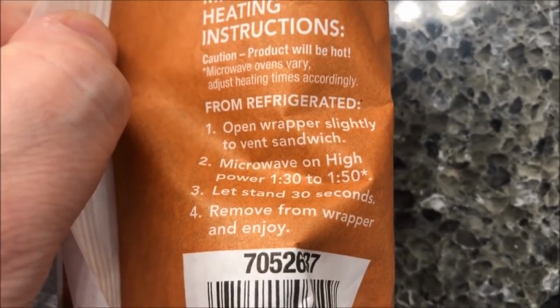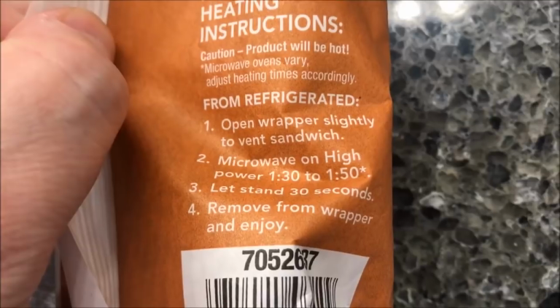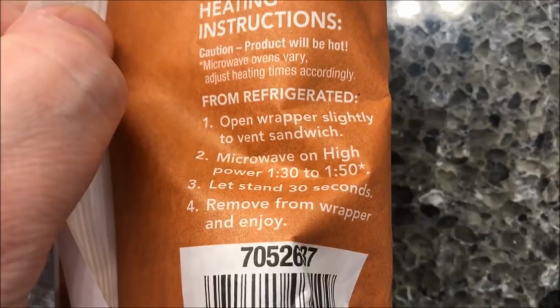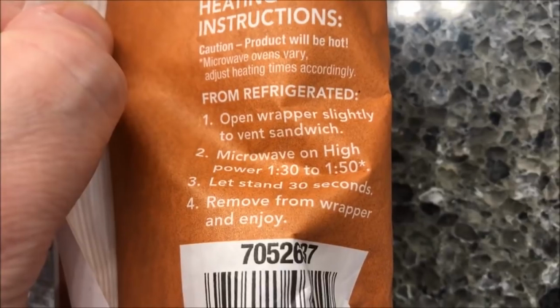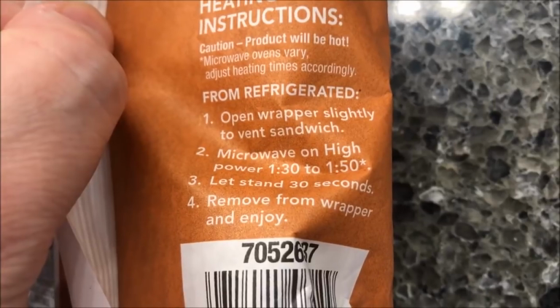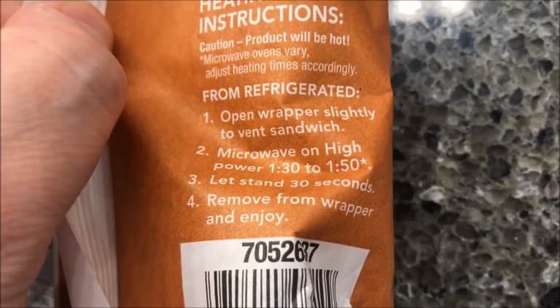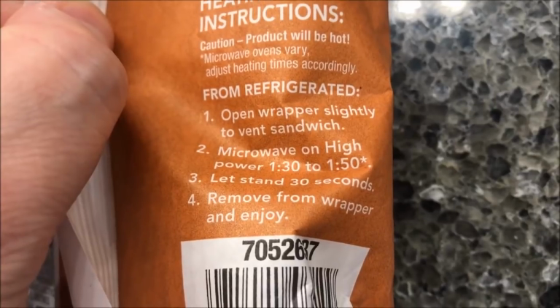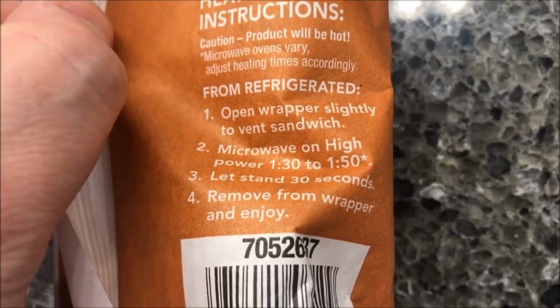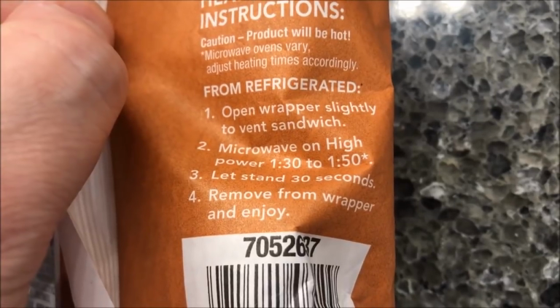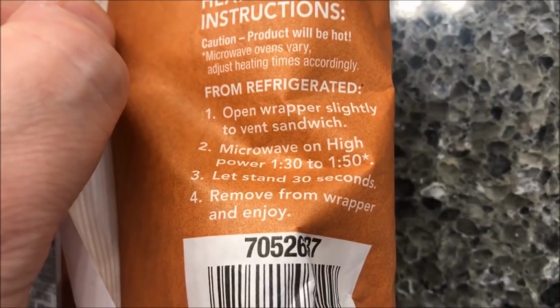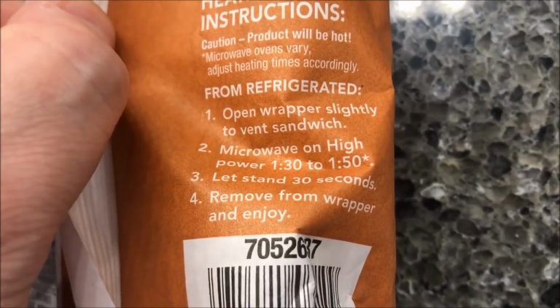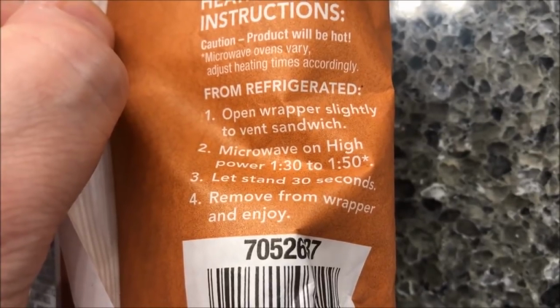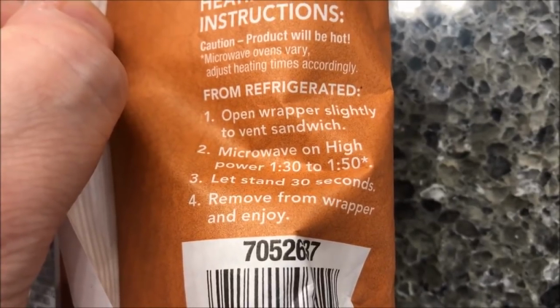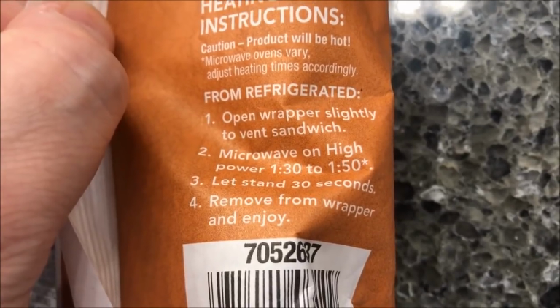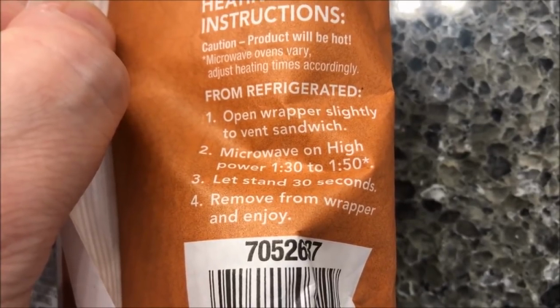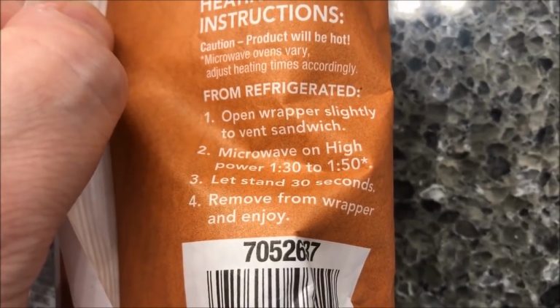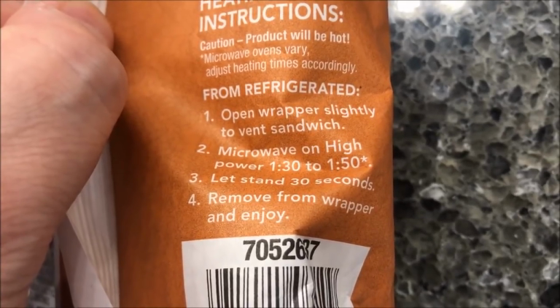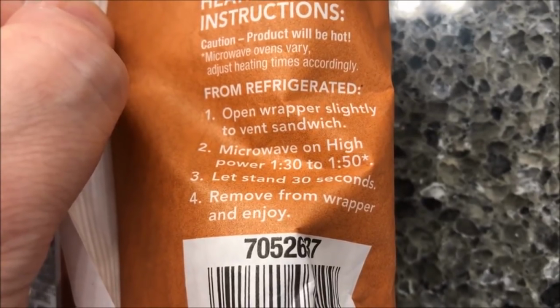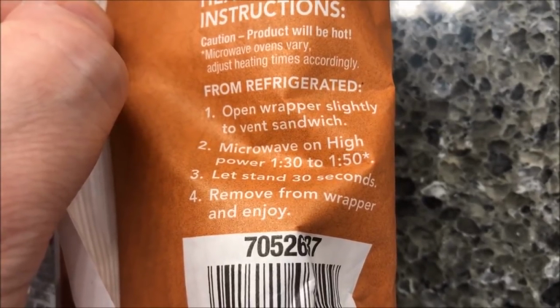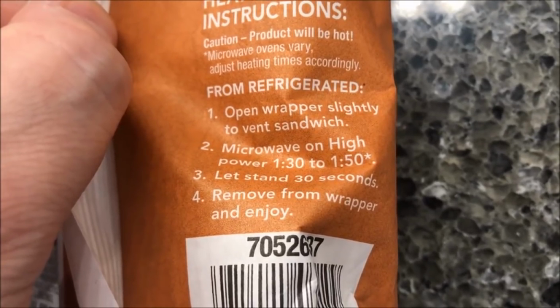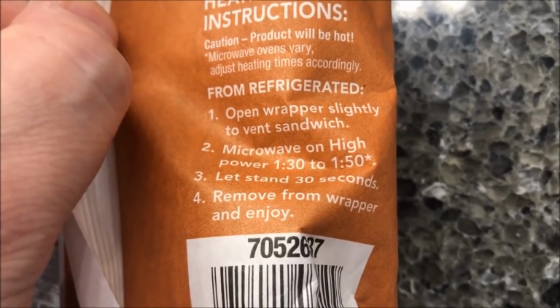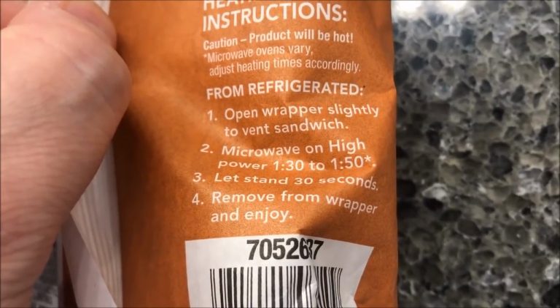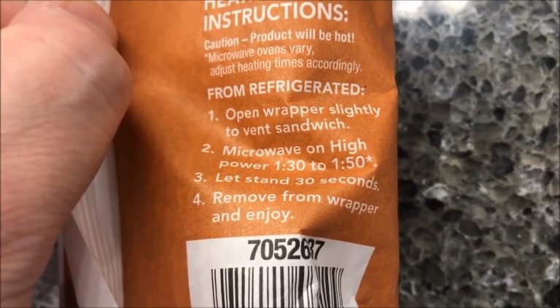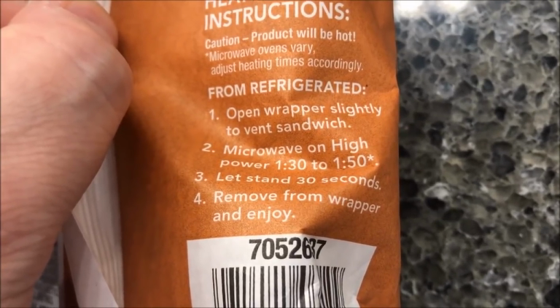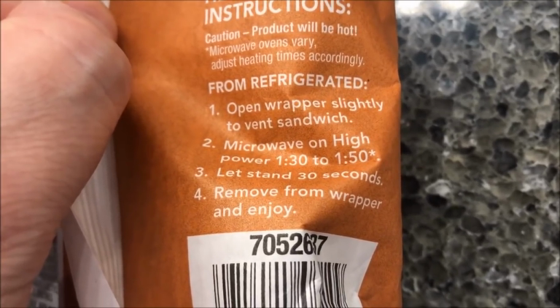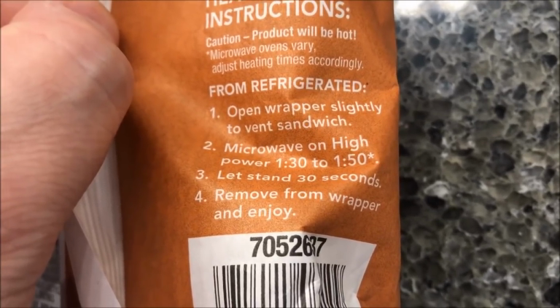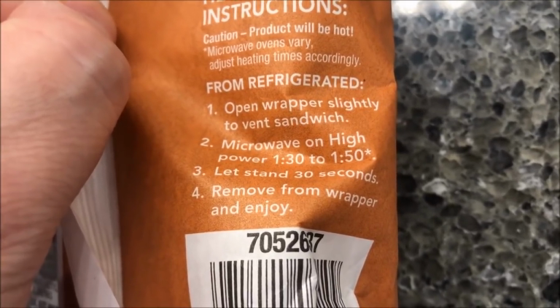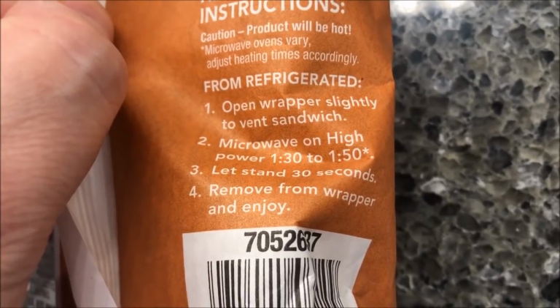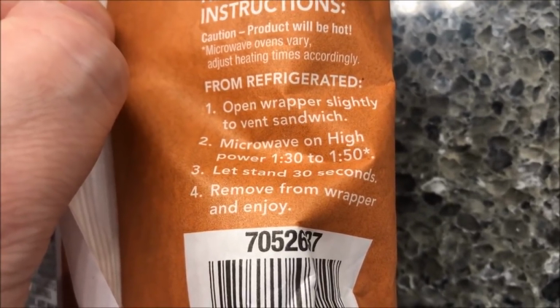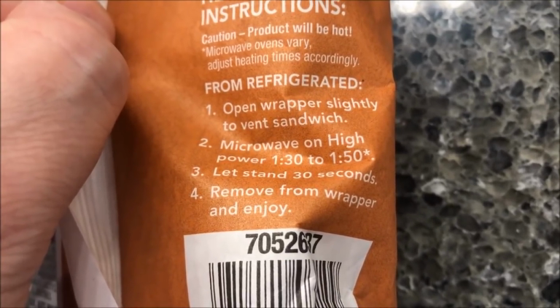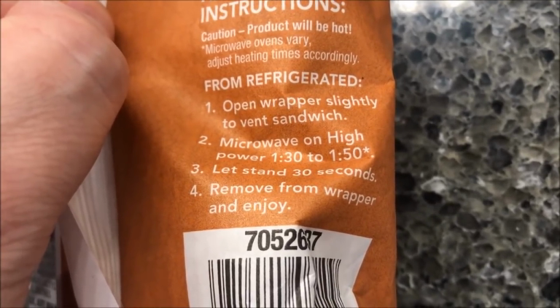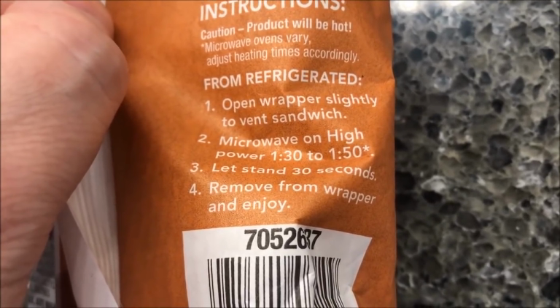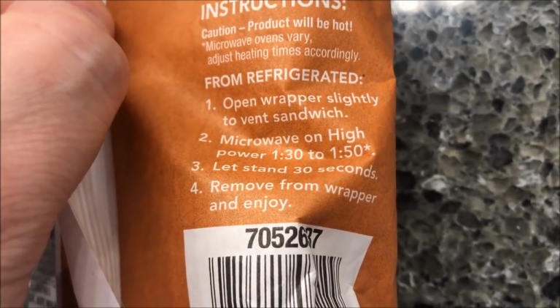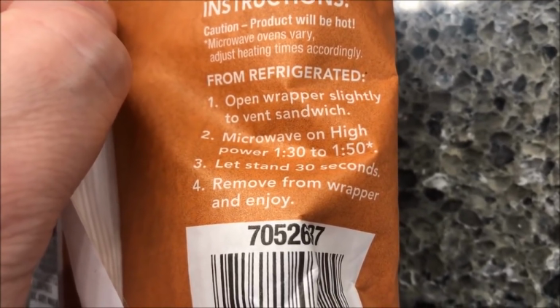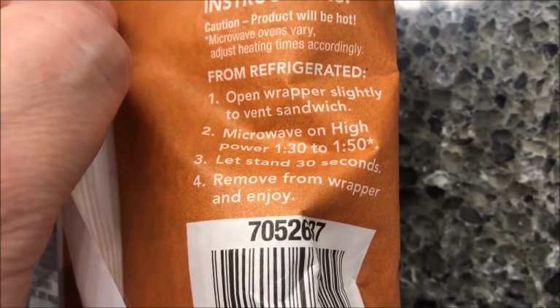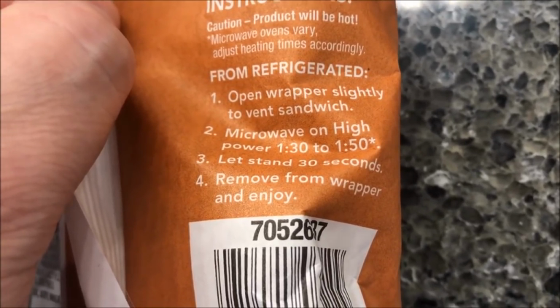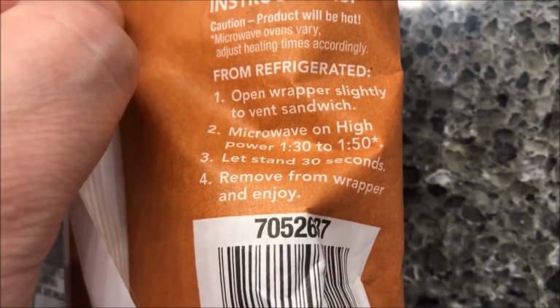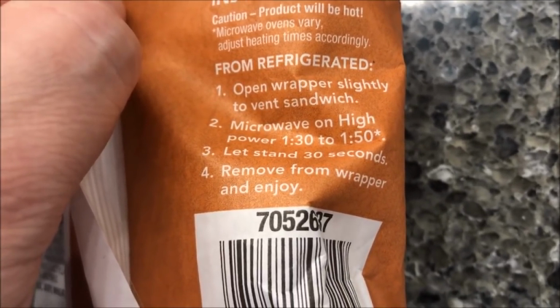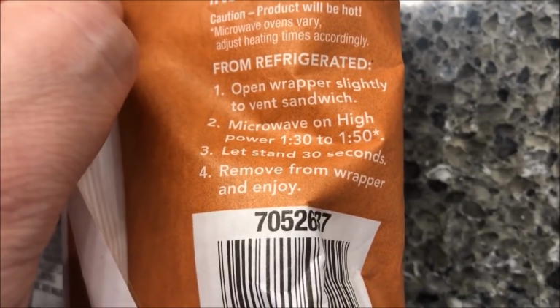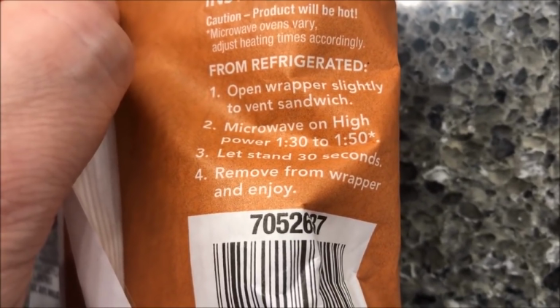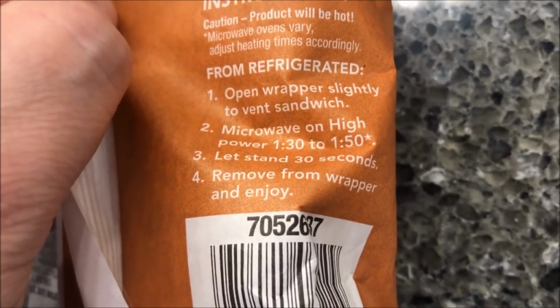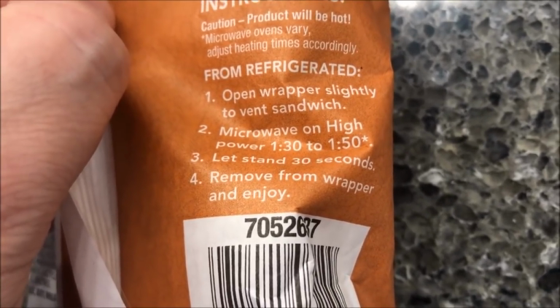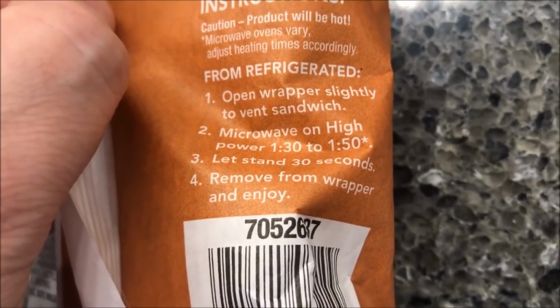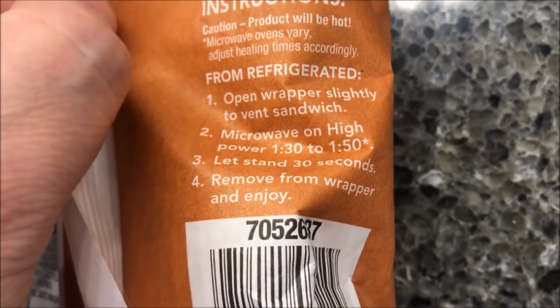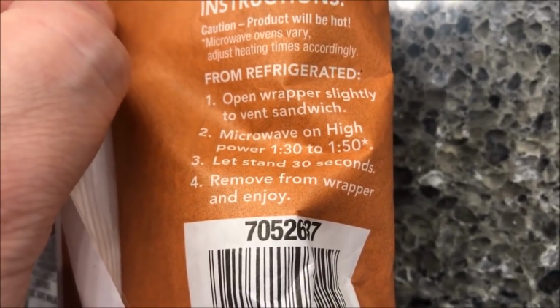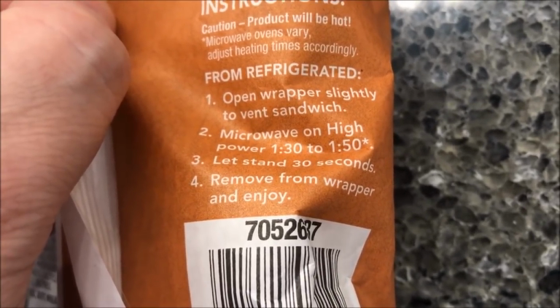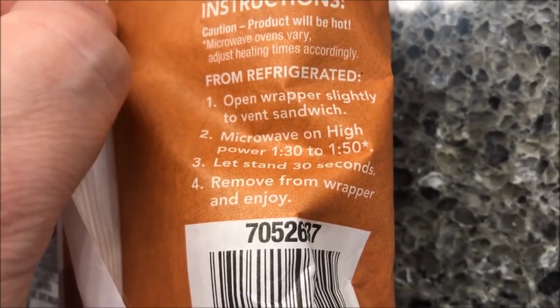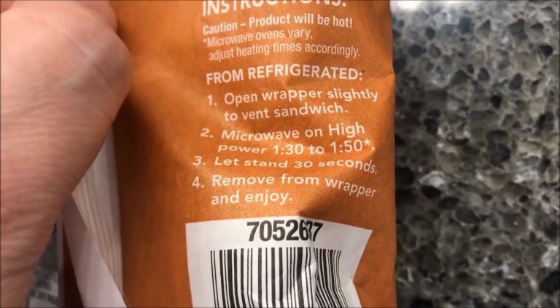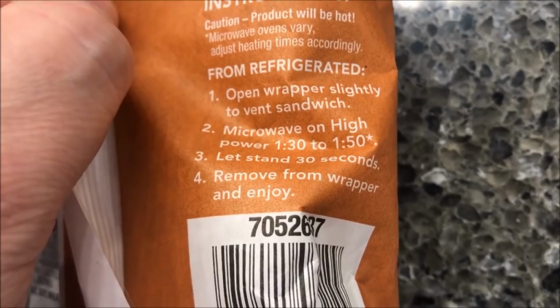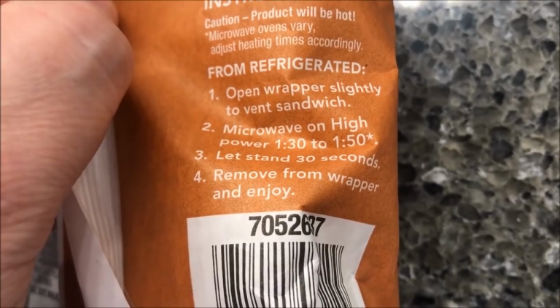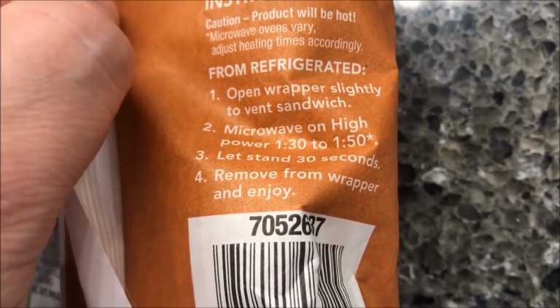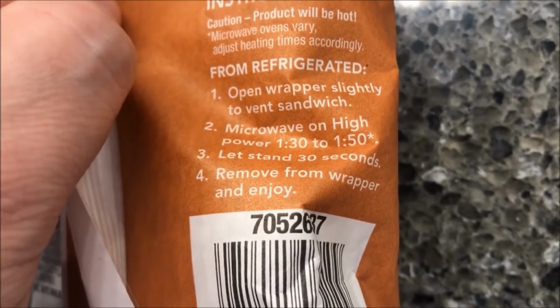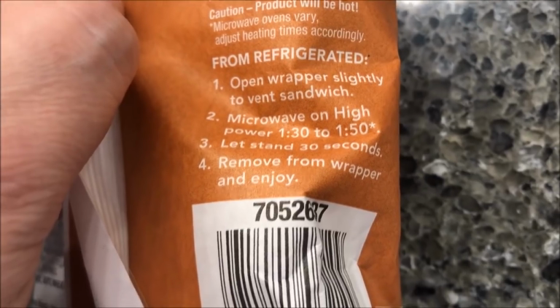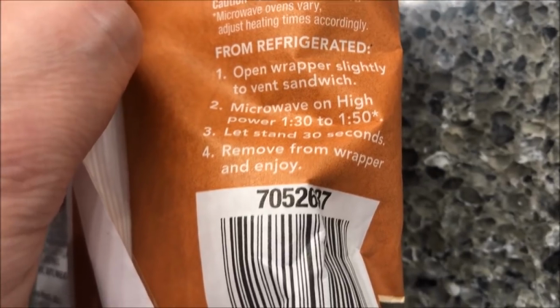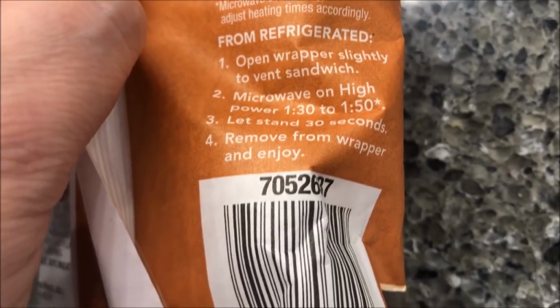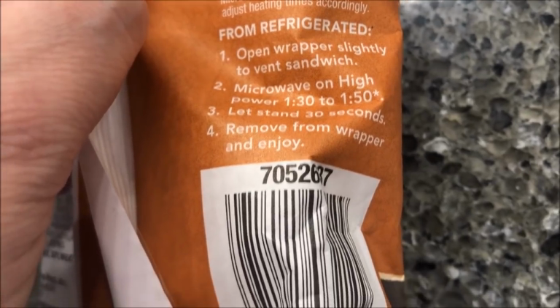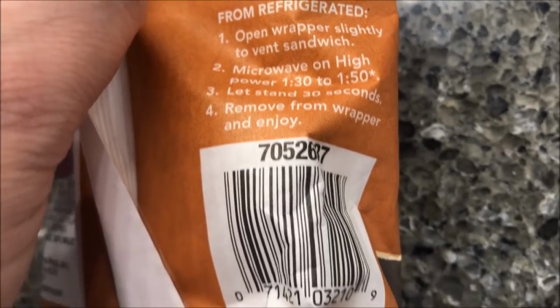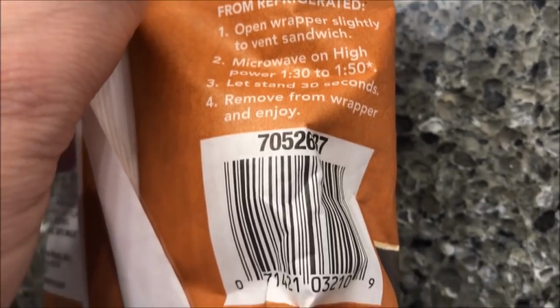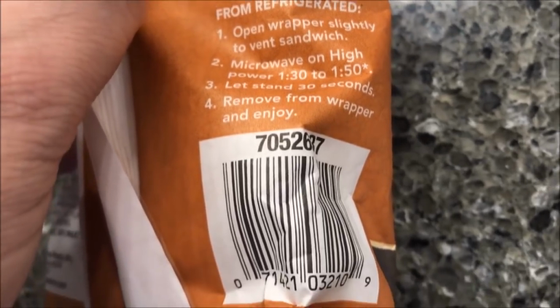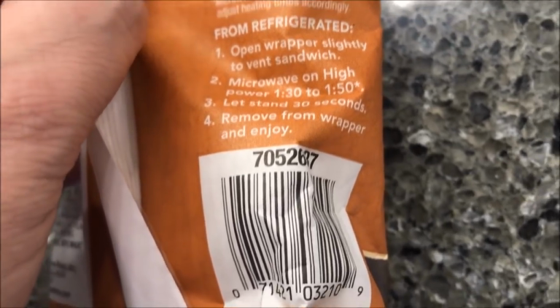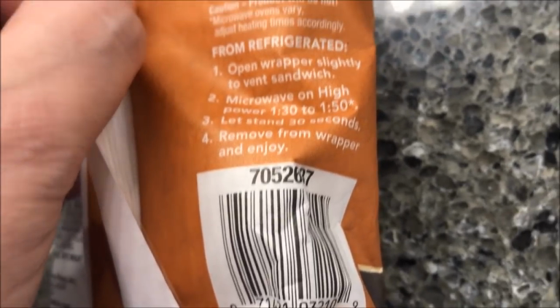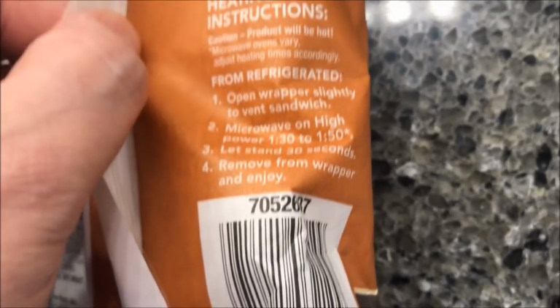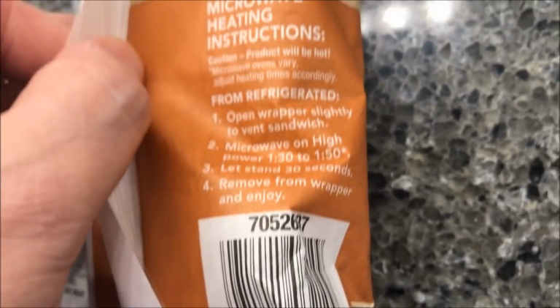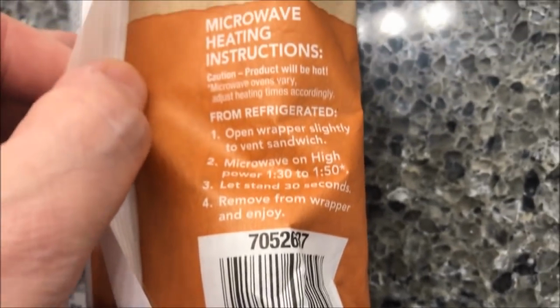Microwave in half for one and a half to one-fifty. I'll probably just do it a minute and a half. Let it stand for 30 seconds and remove it when you're going to enjoy.